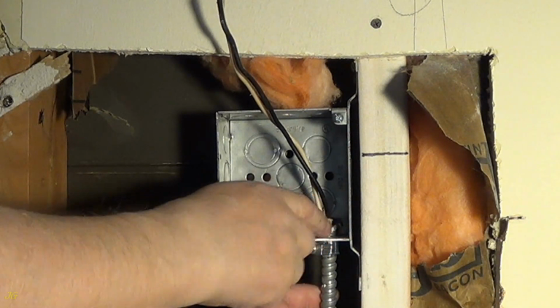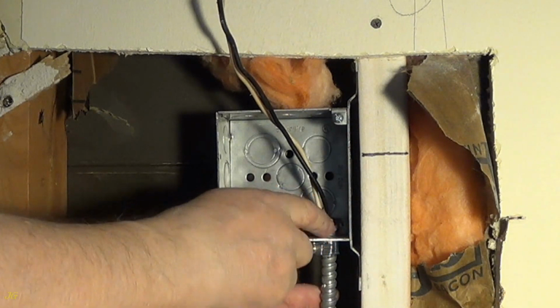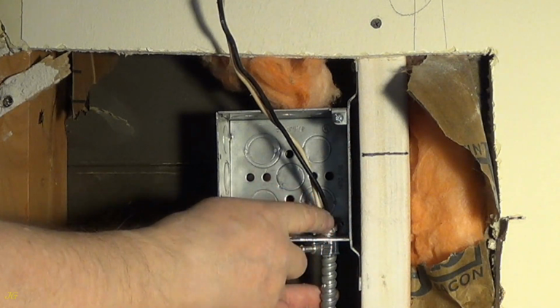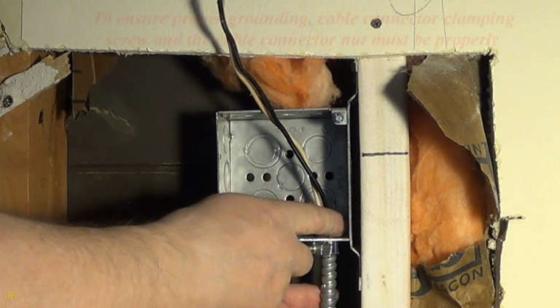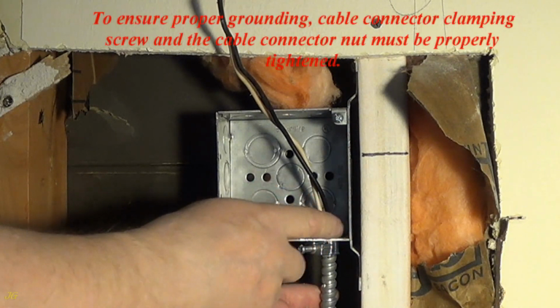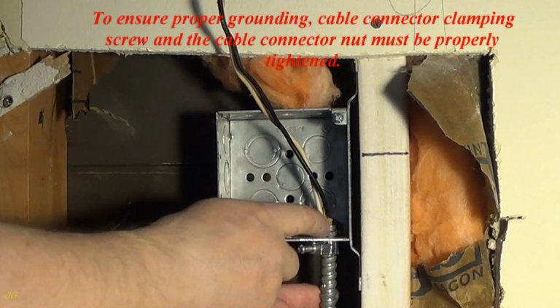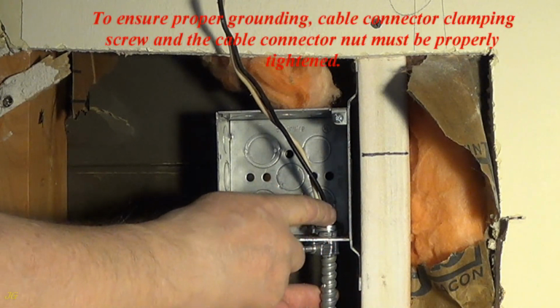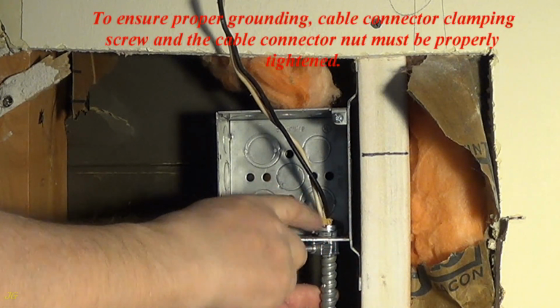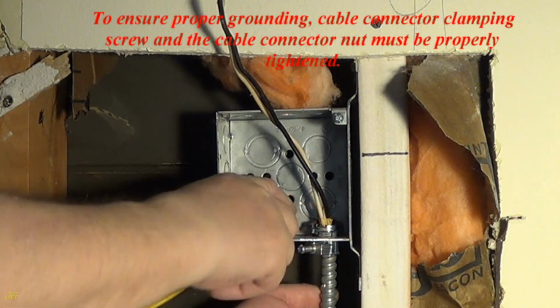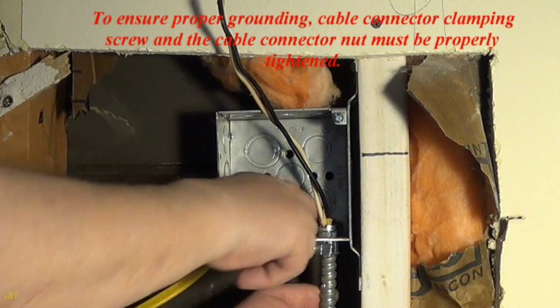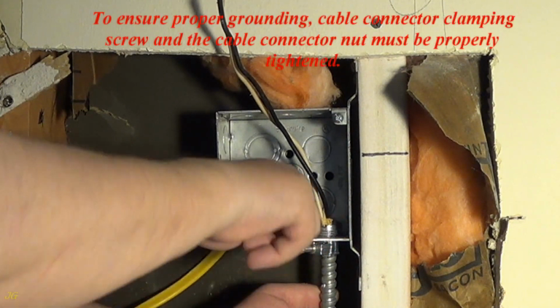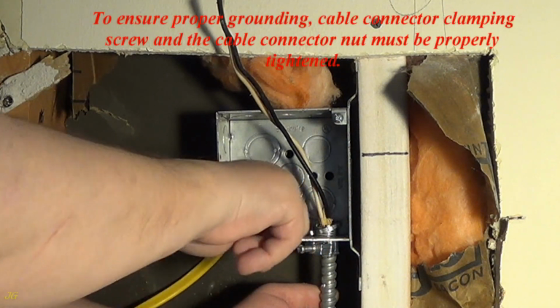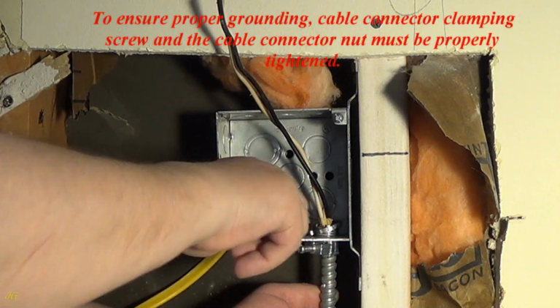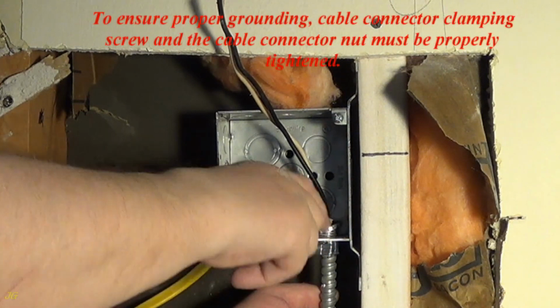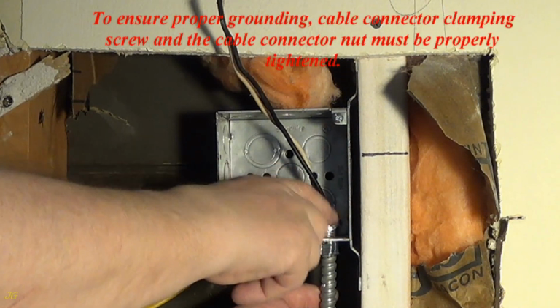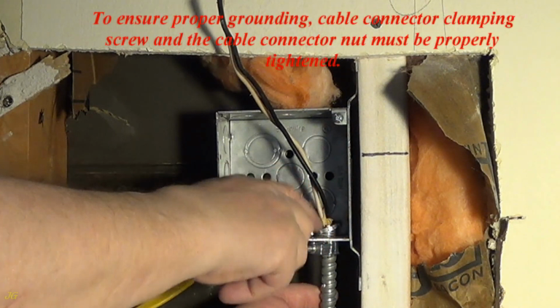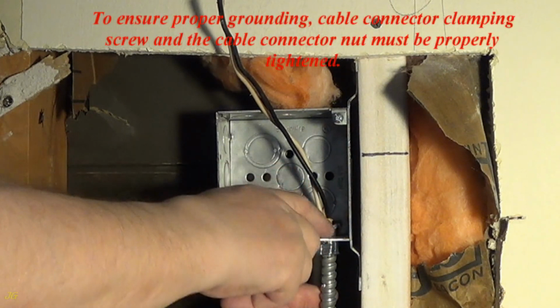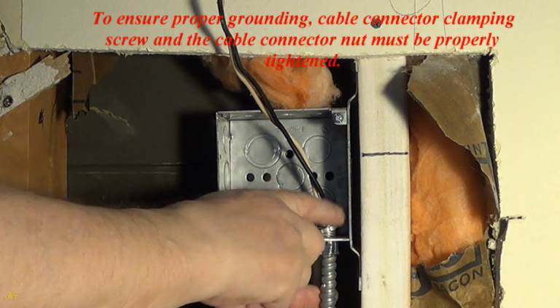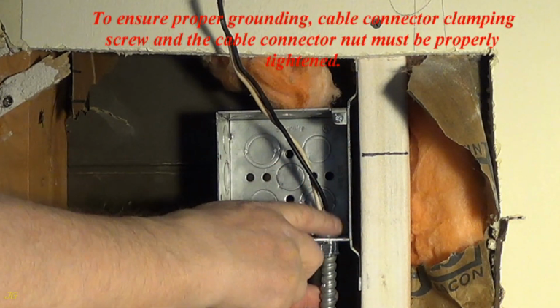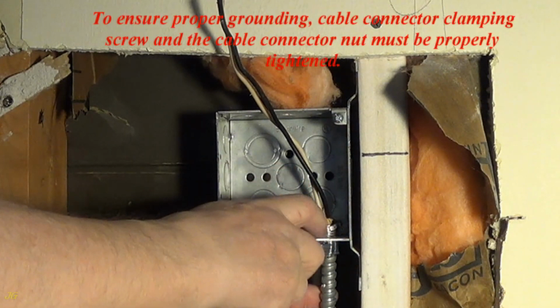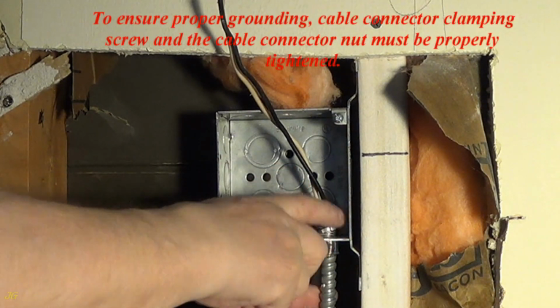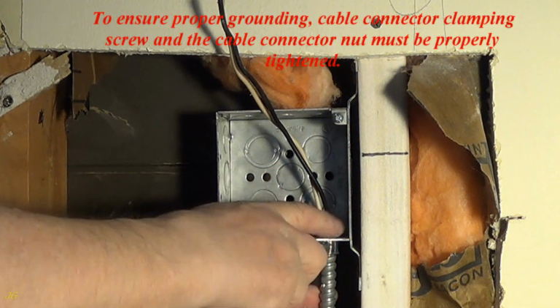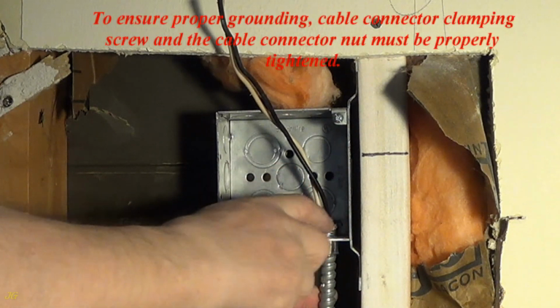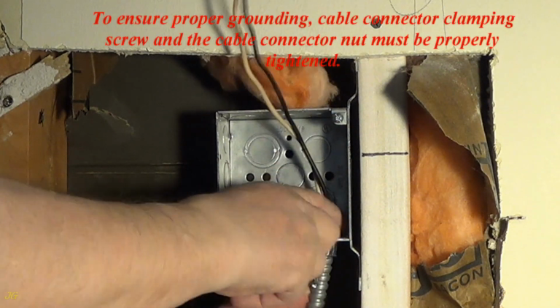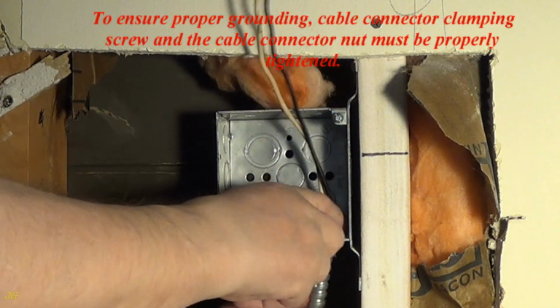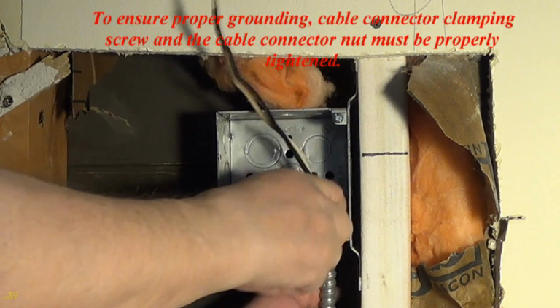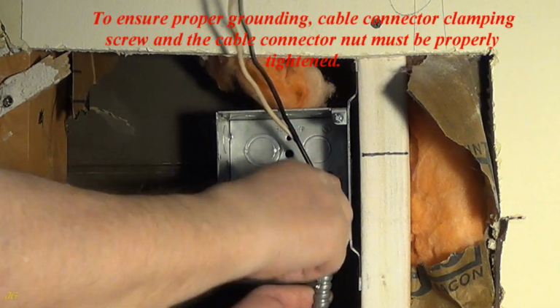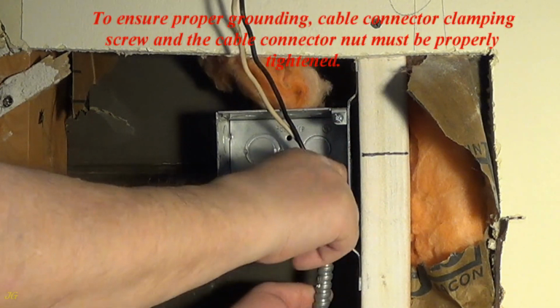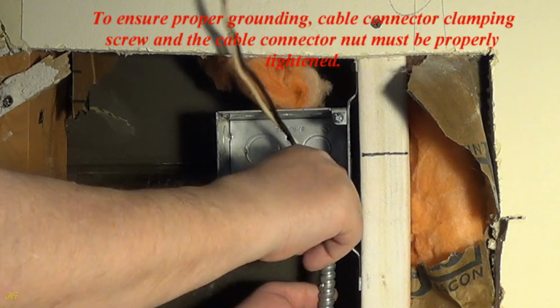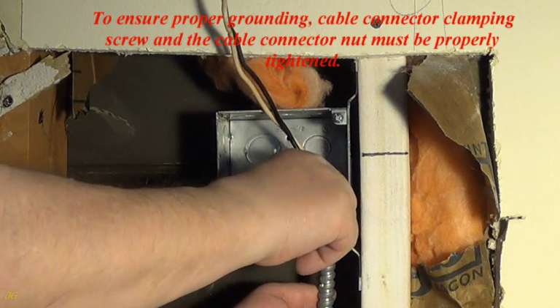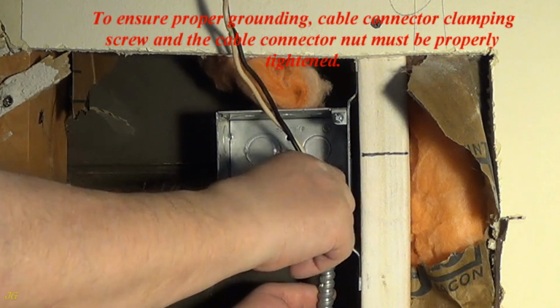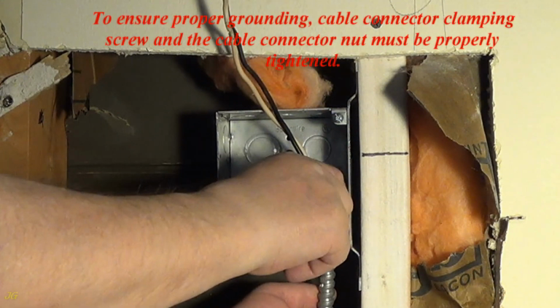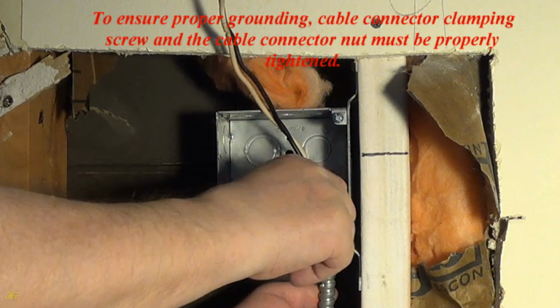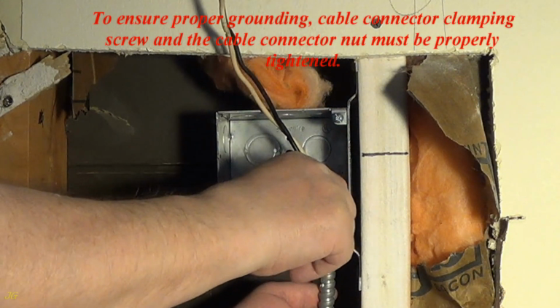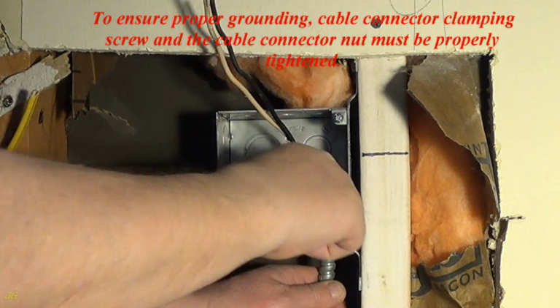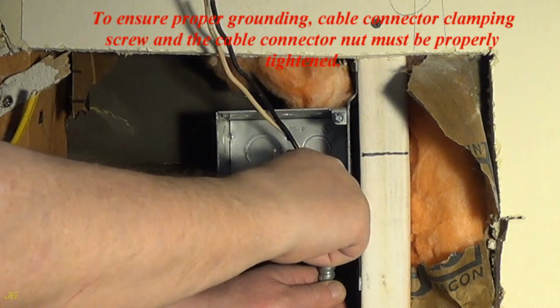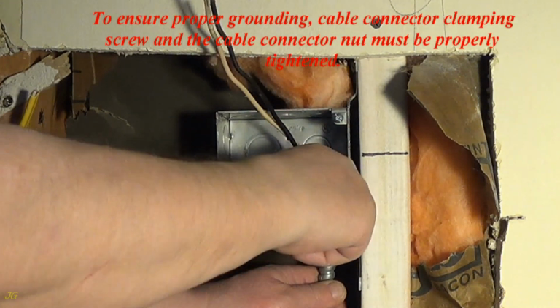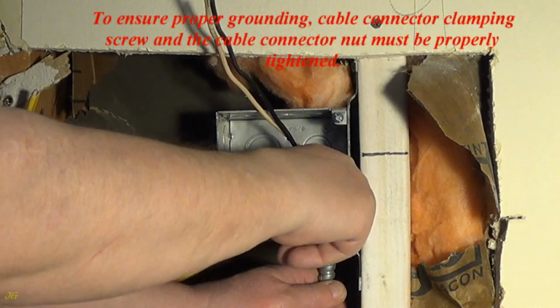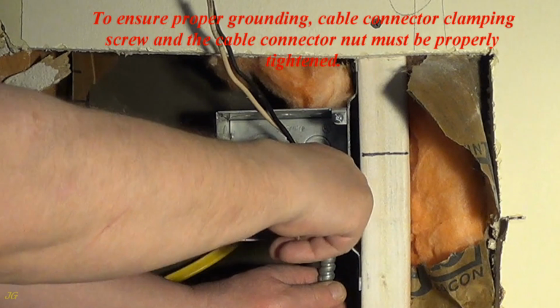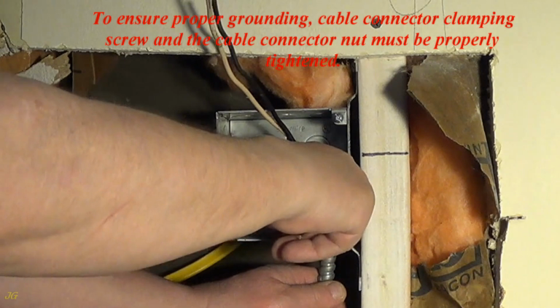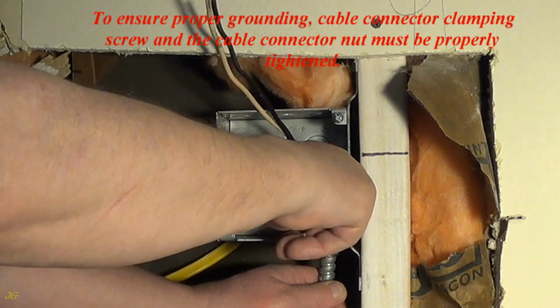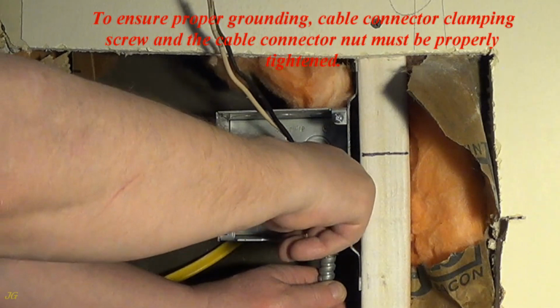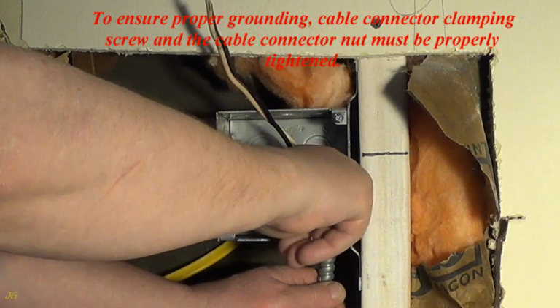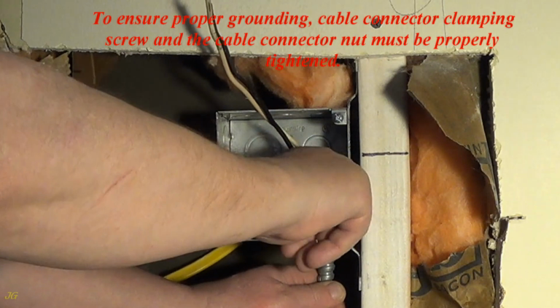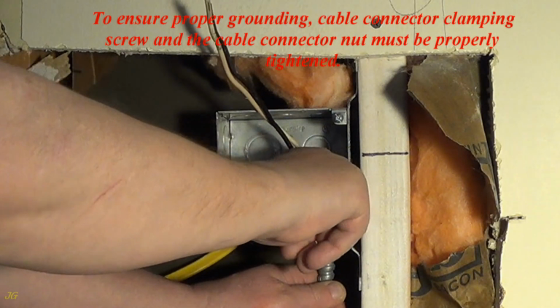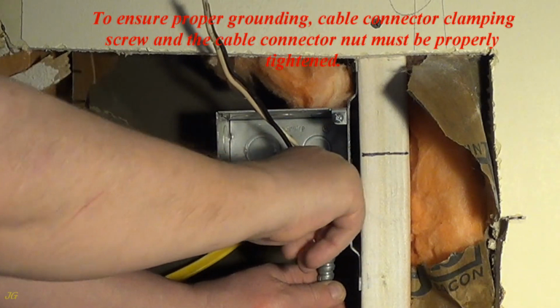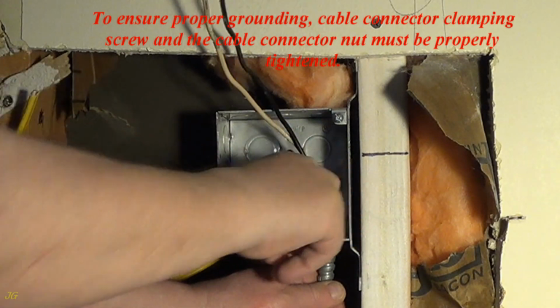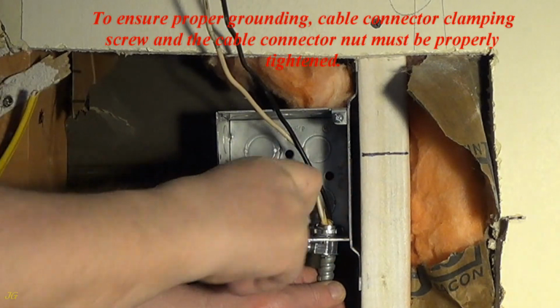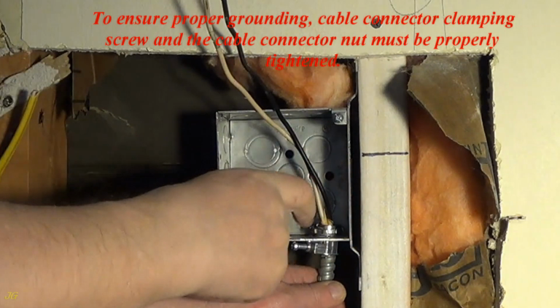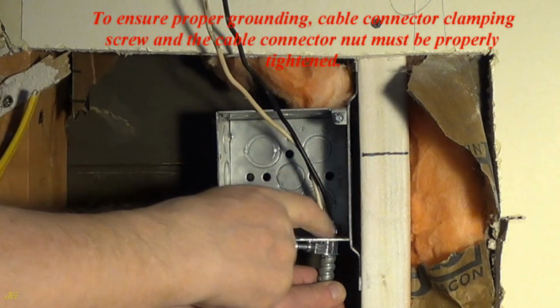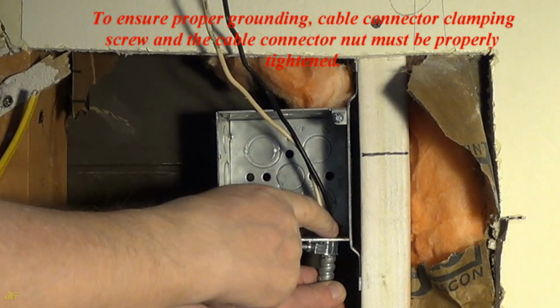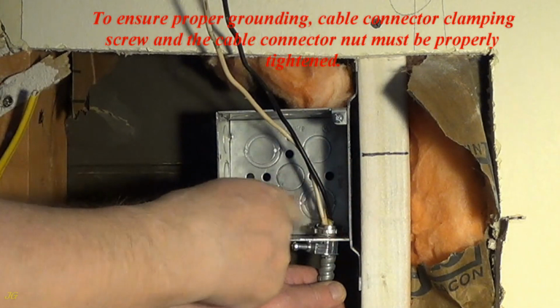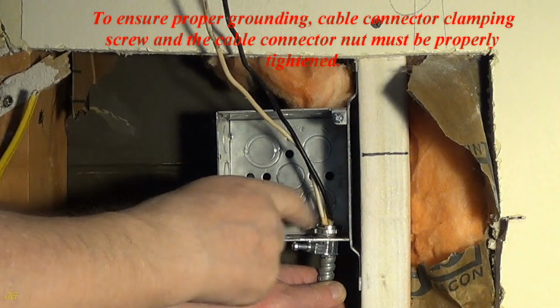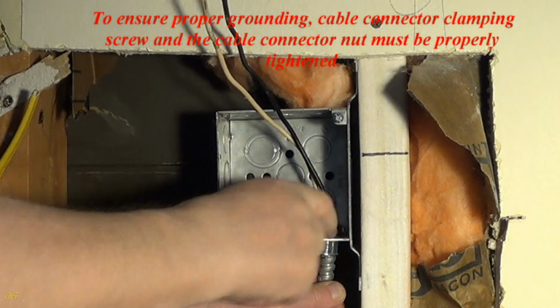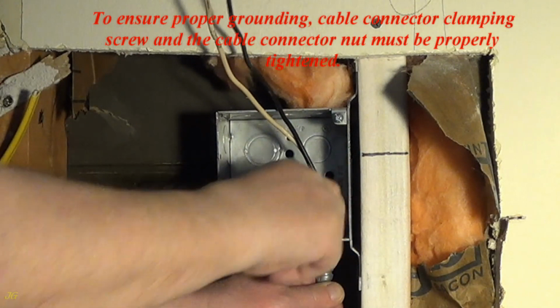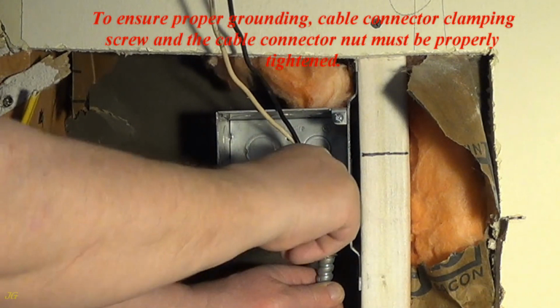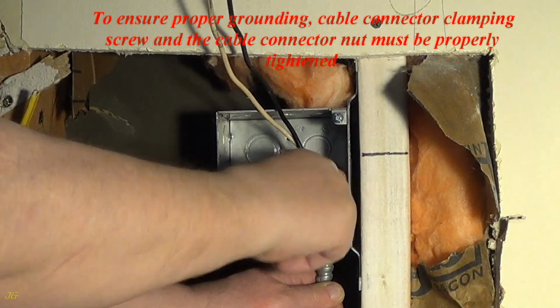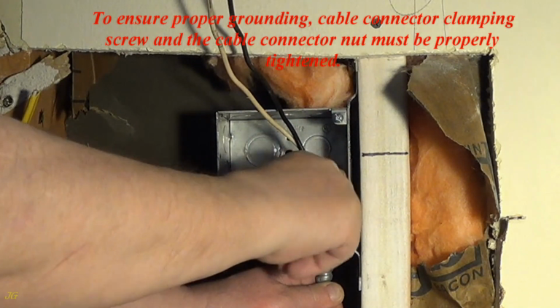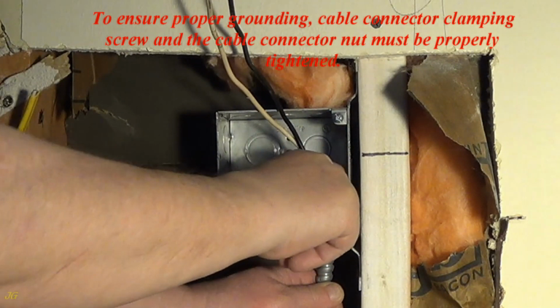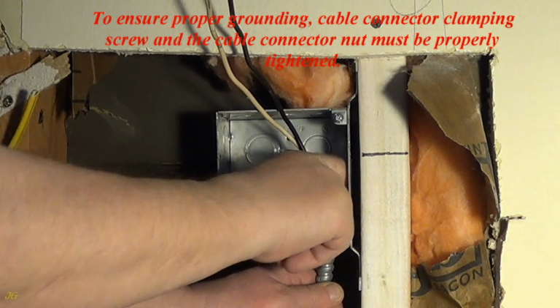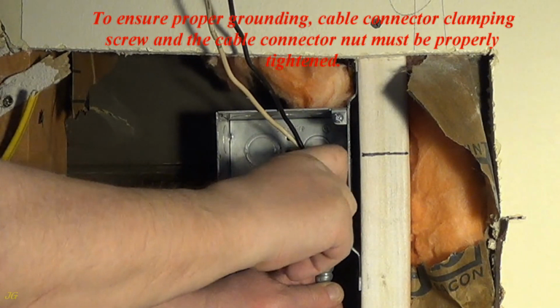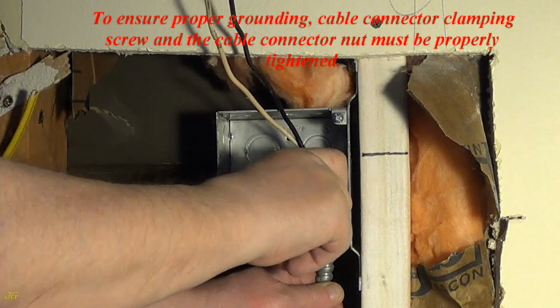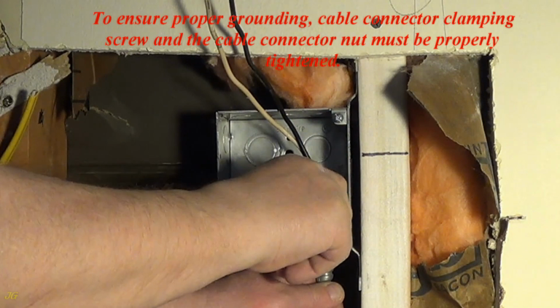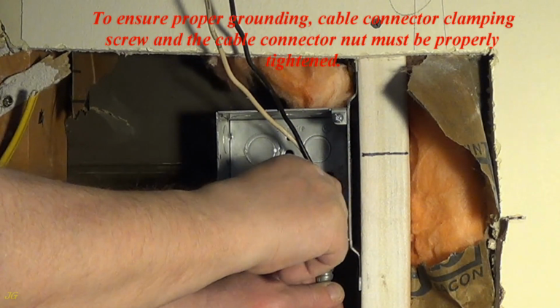To ensure proper grounding, the cable connector clamping screw and the cable connector nut must be properly tightened.